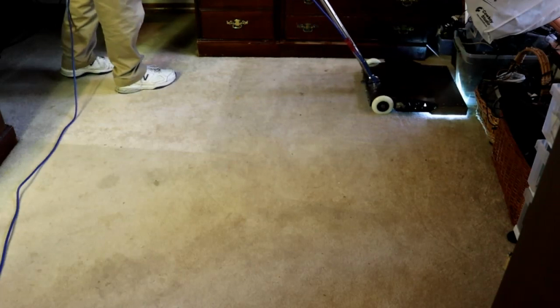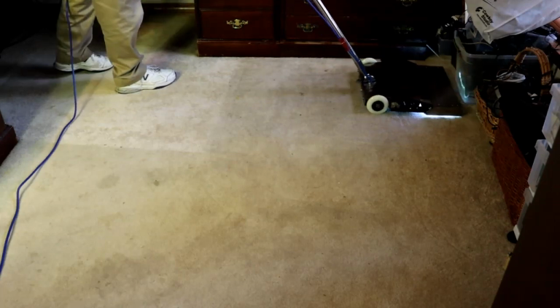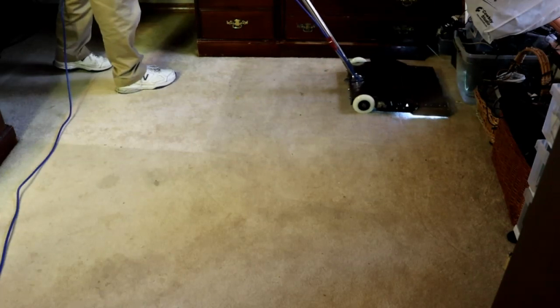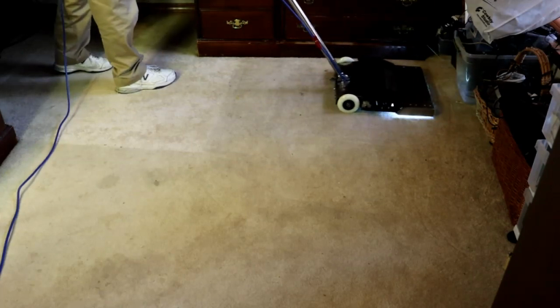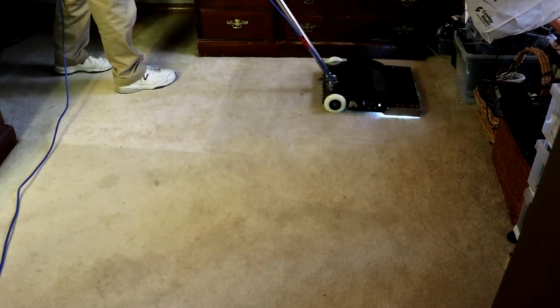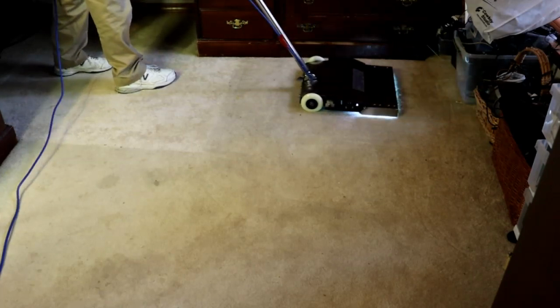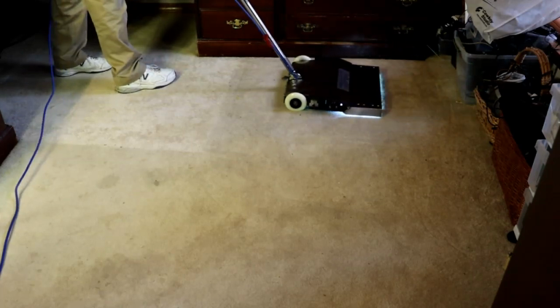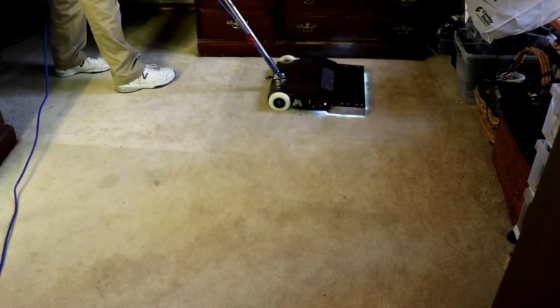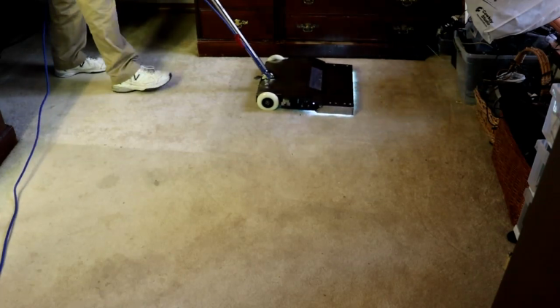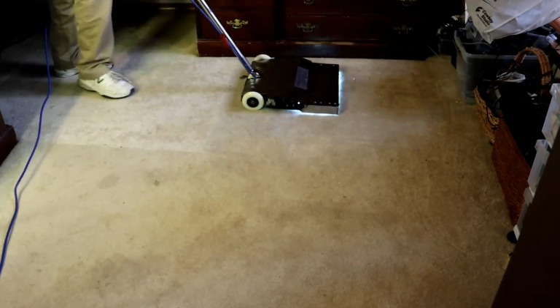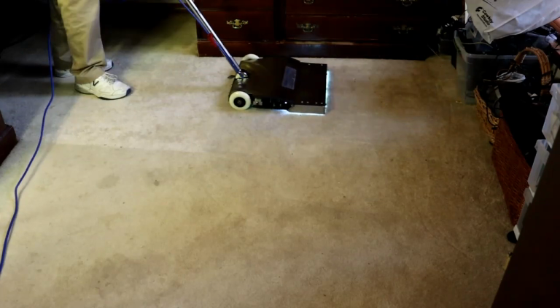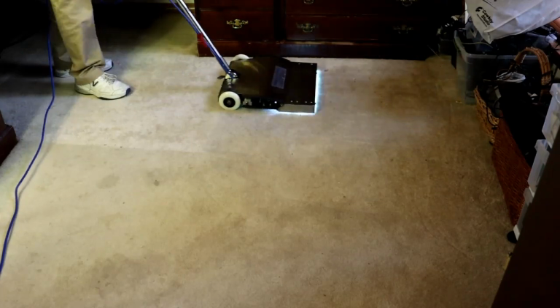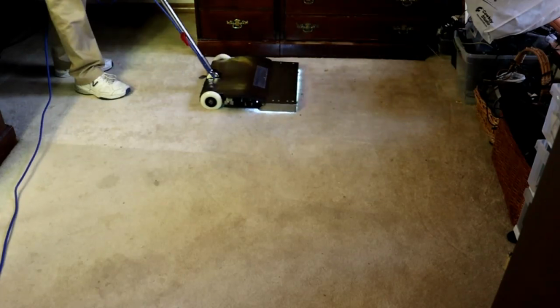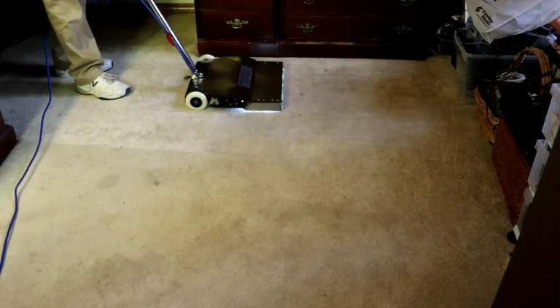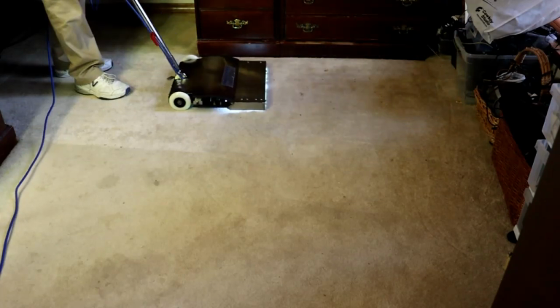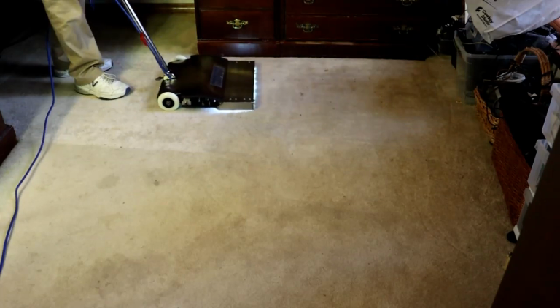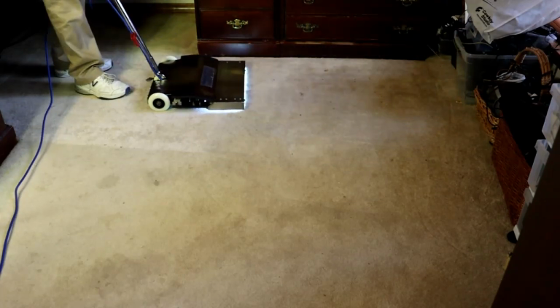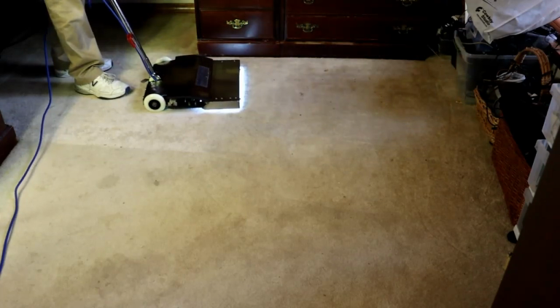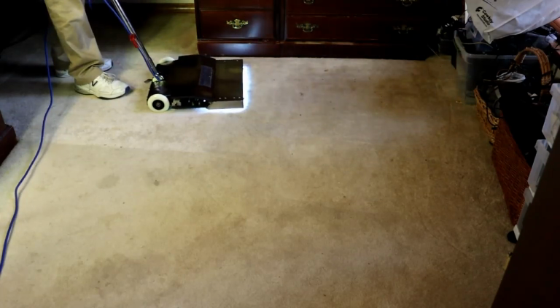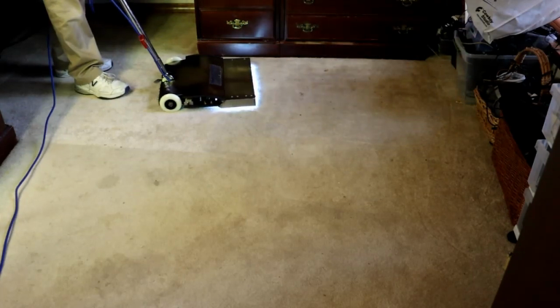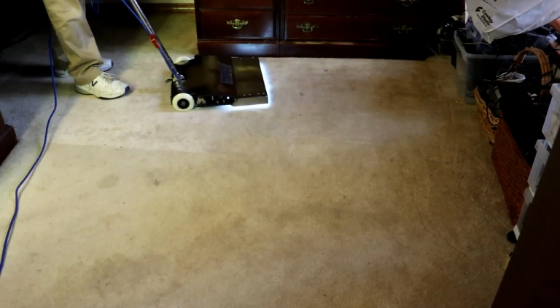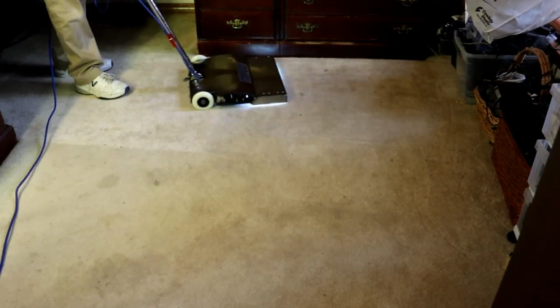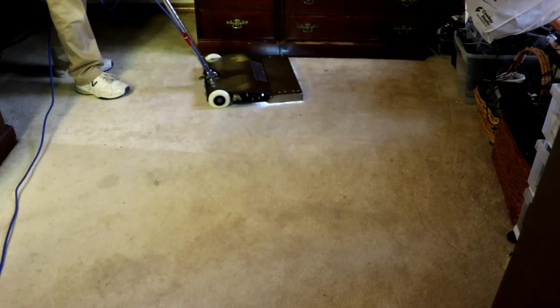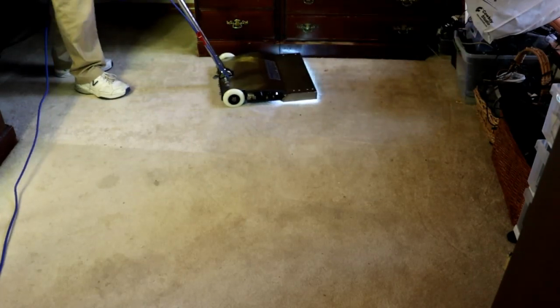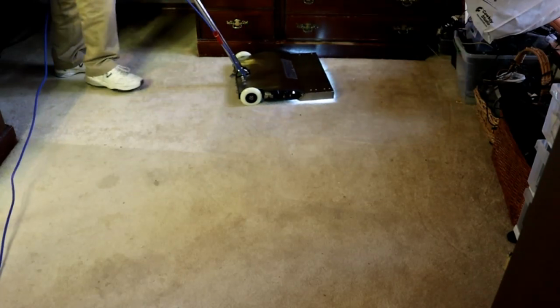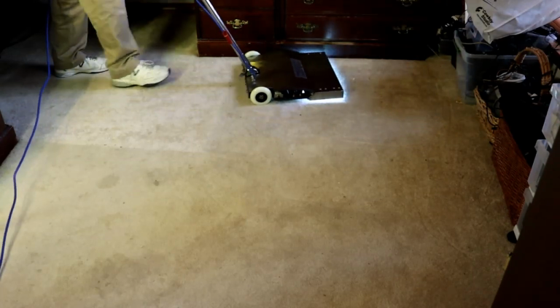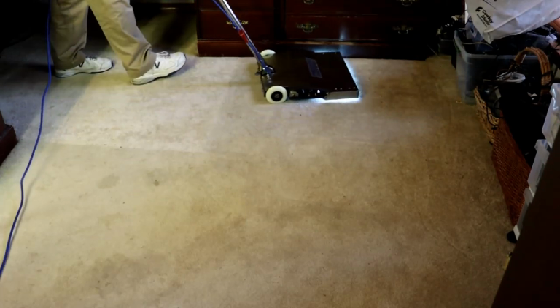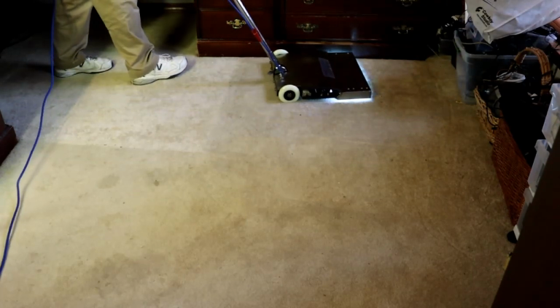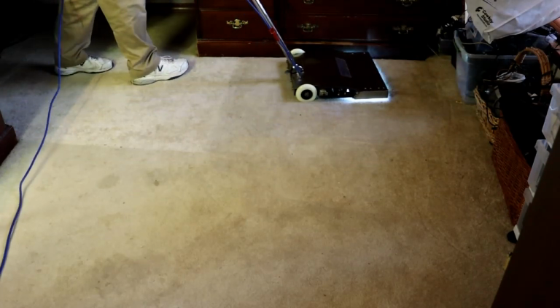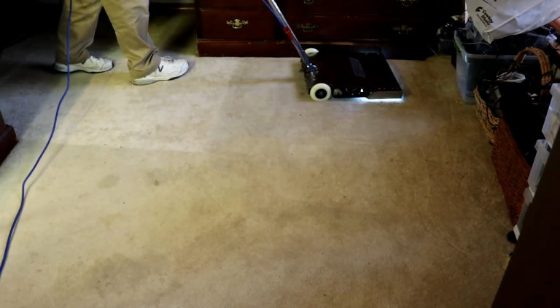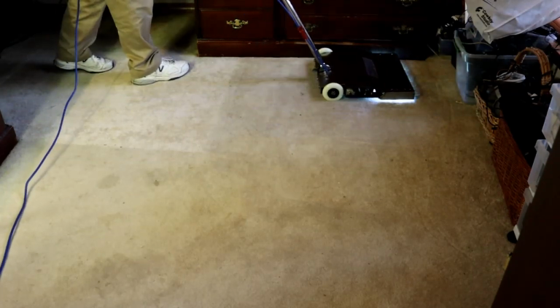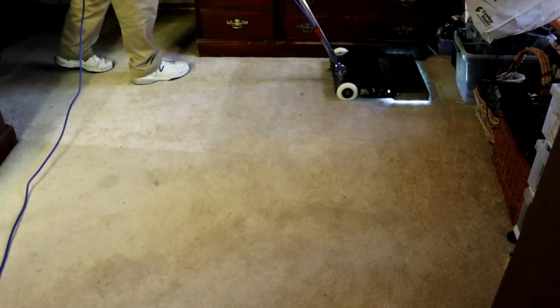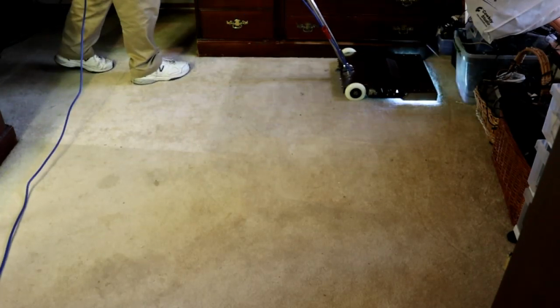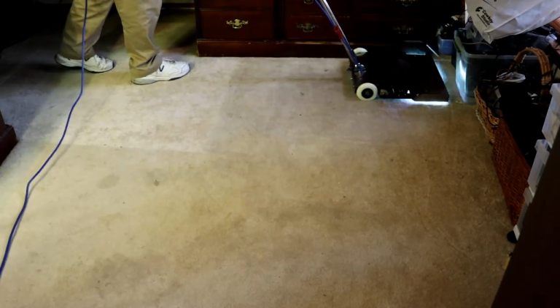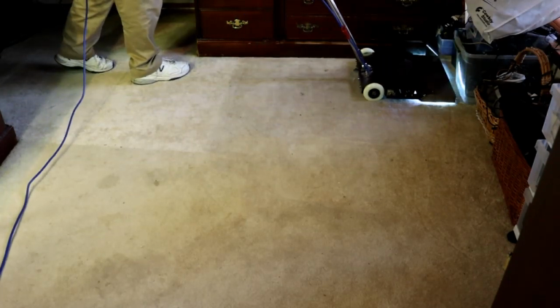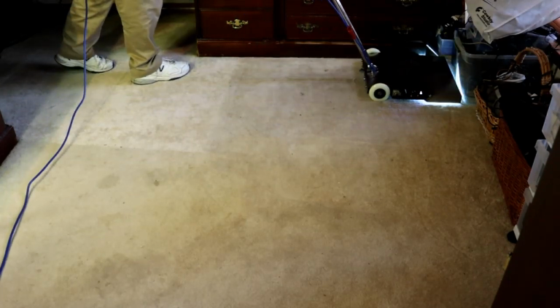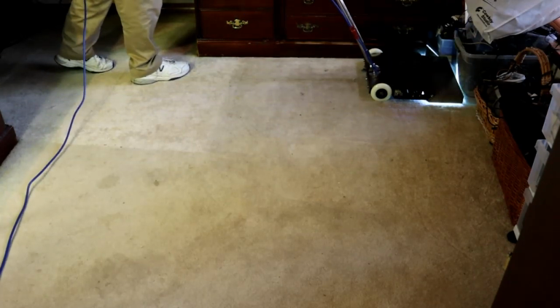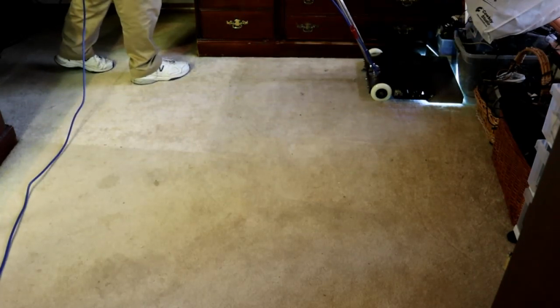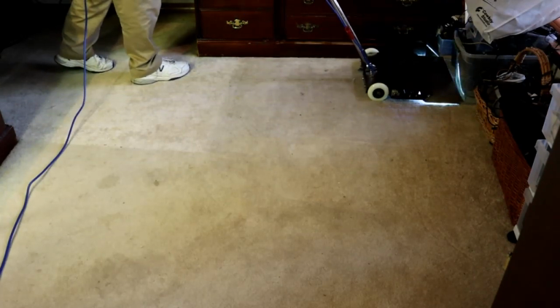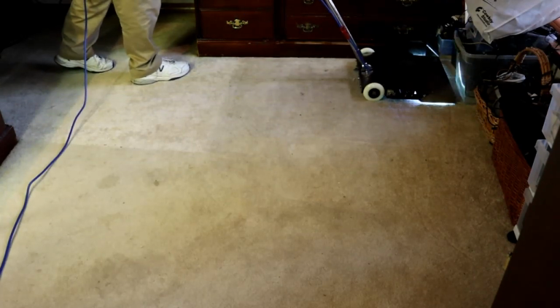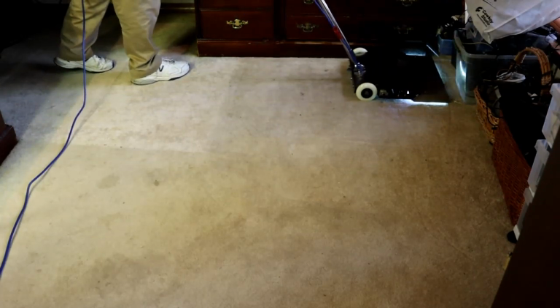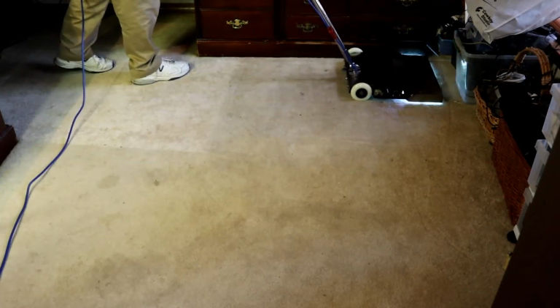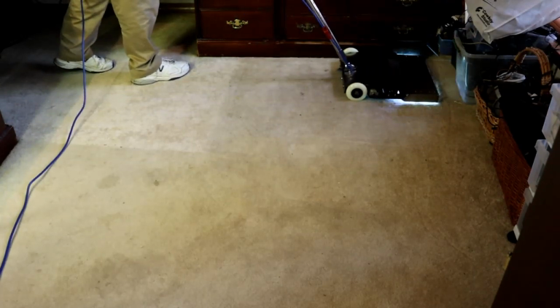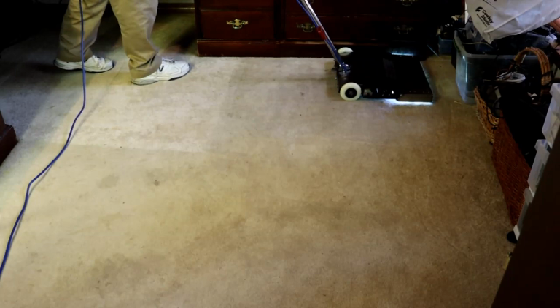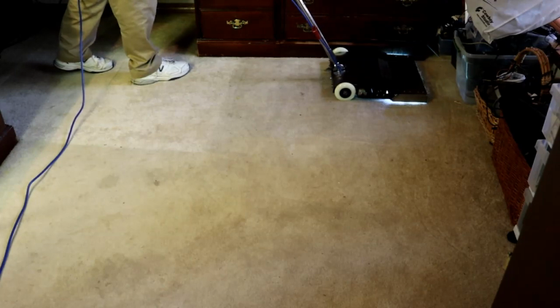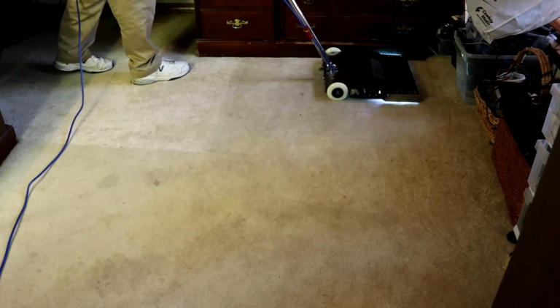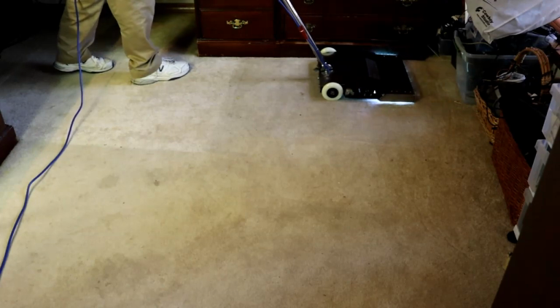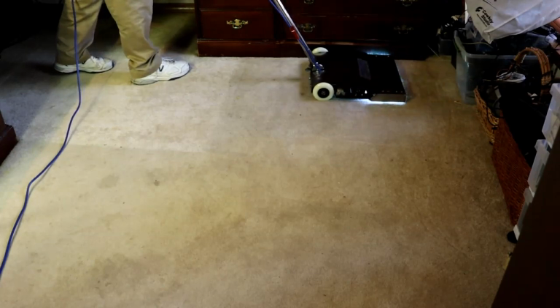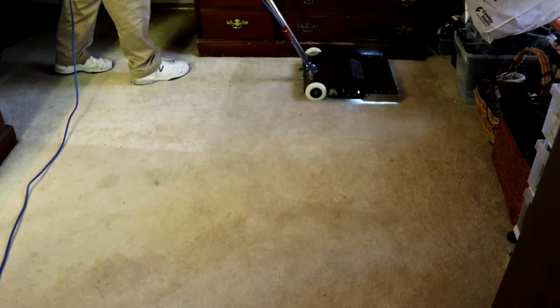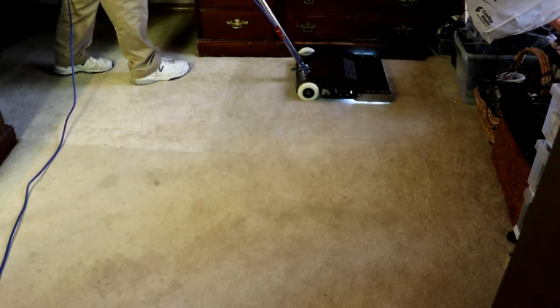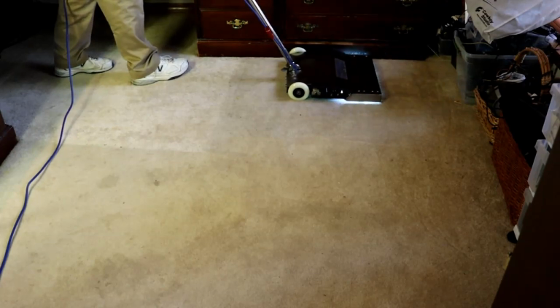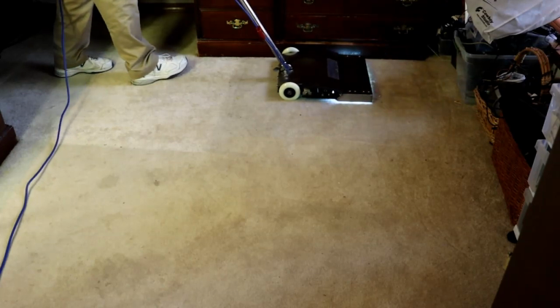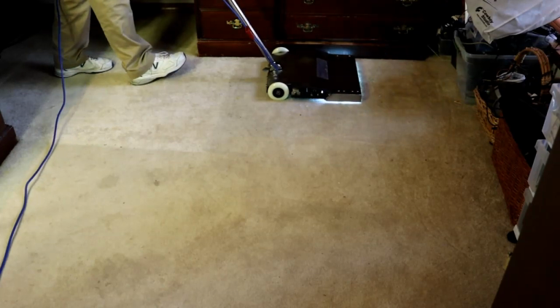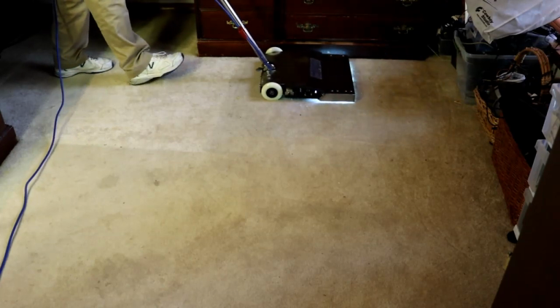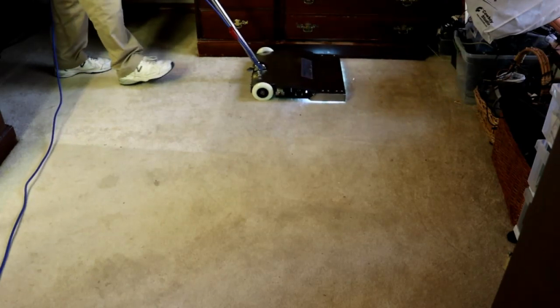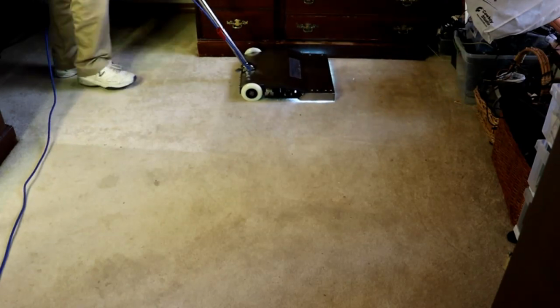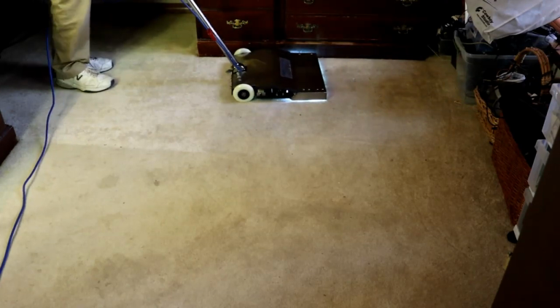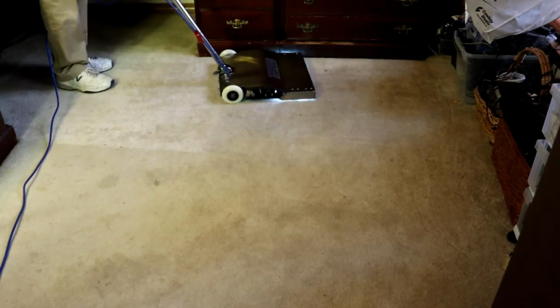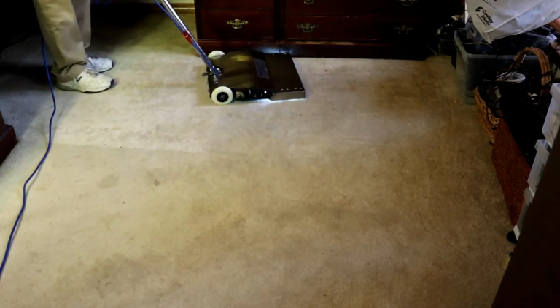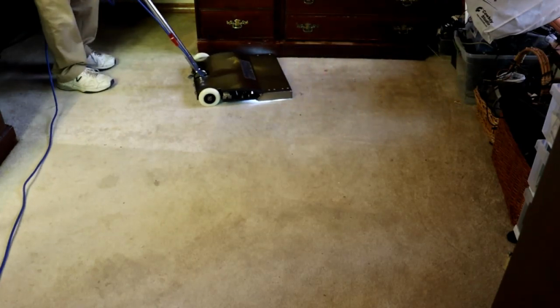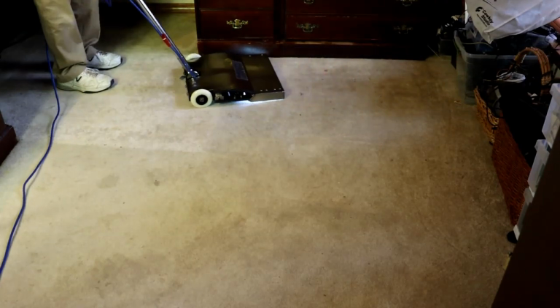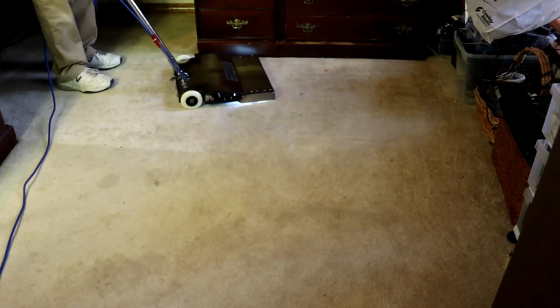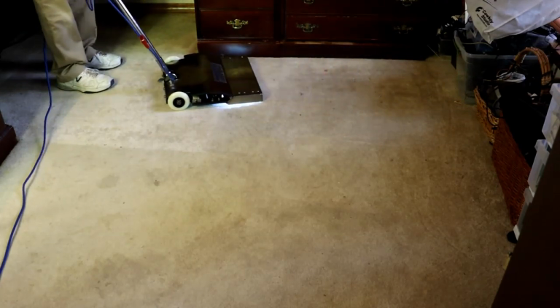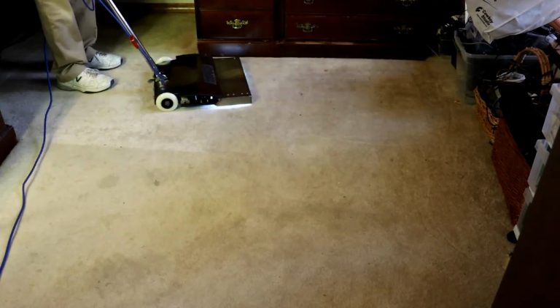Typically, a stain like this, we would run this machine for about five minutes. We're going to be a little shorter today for the video.